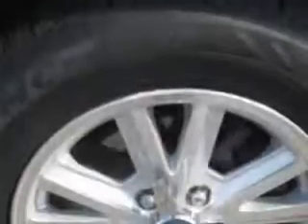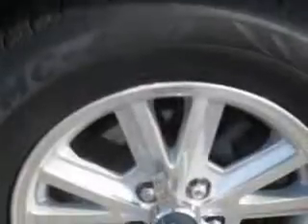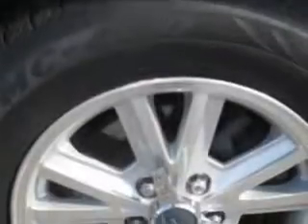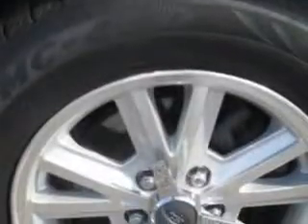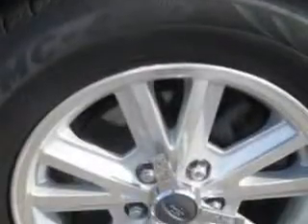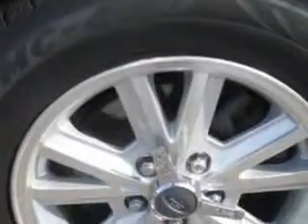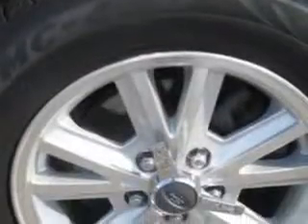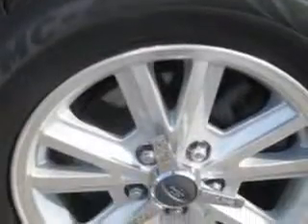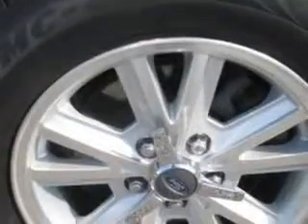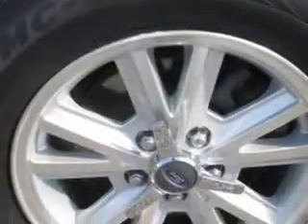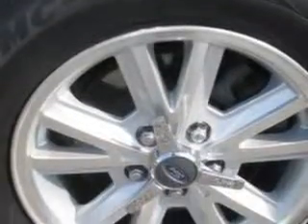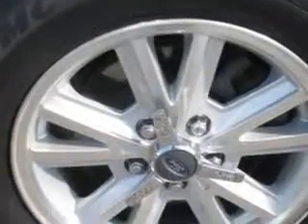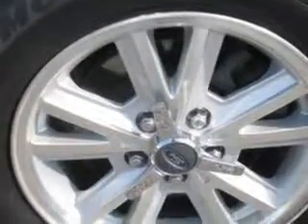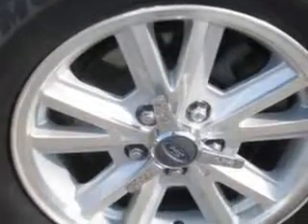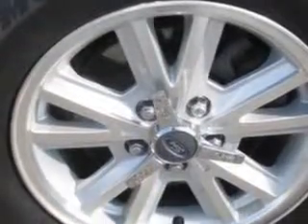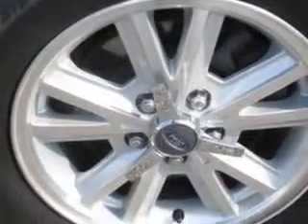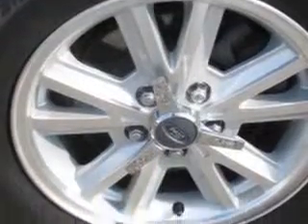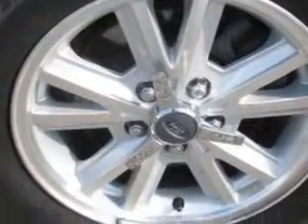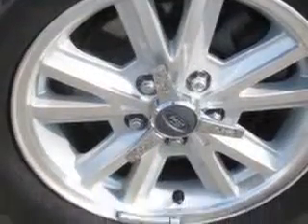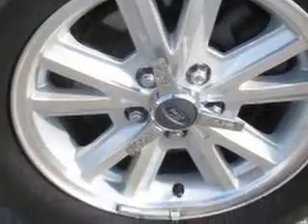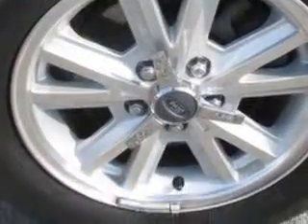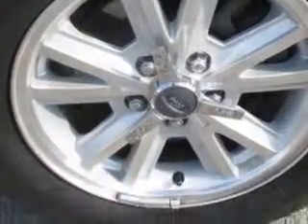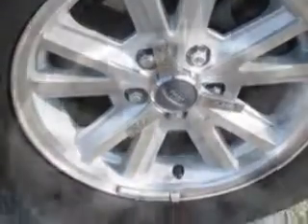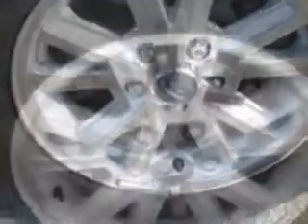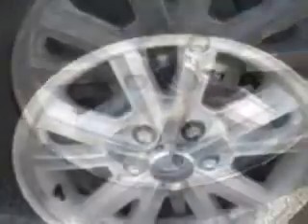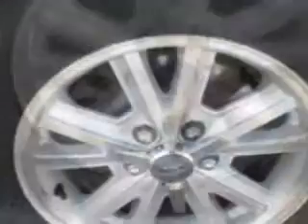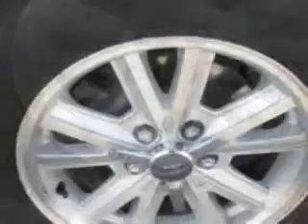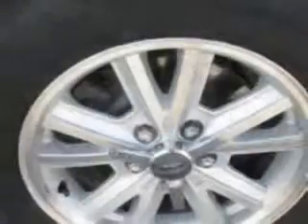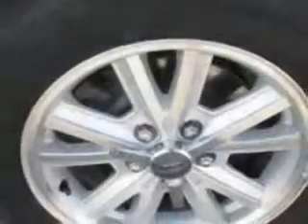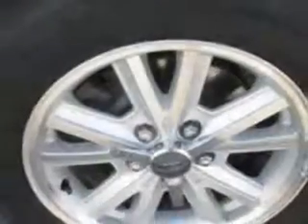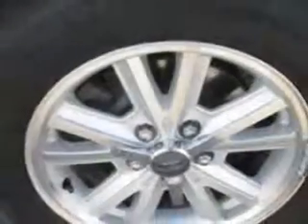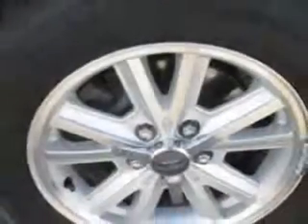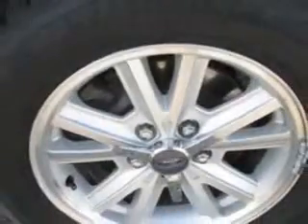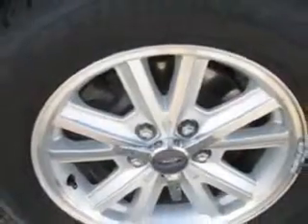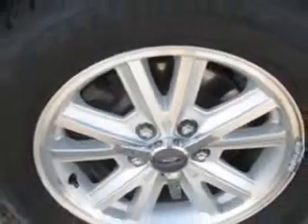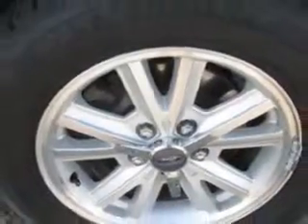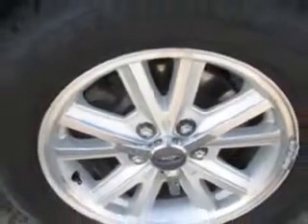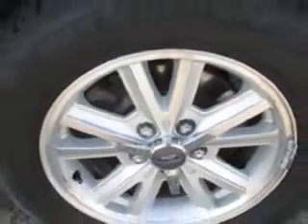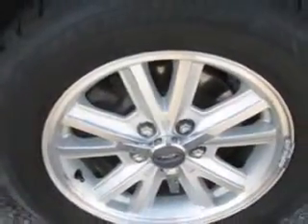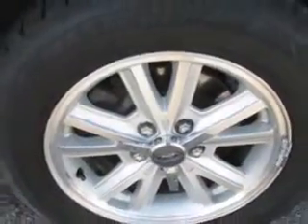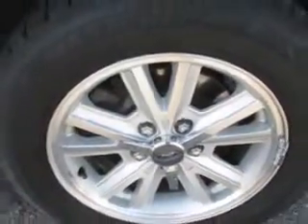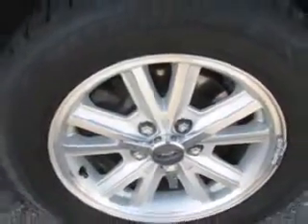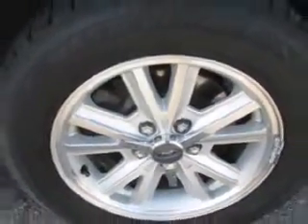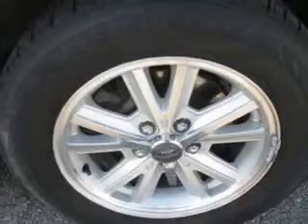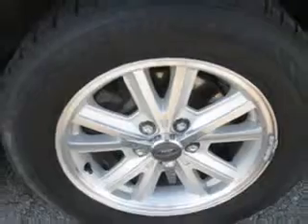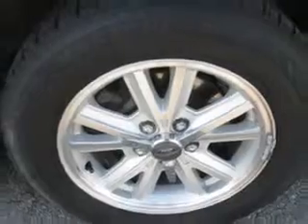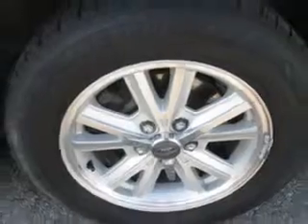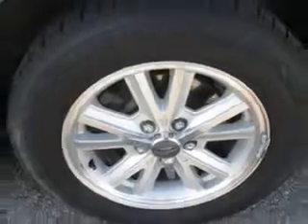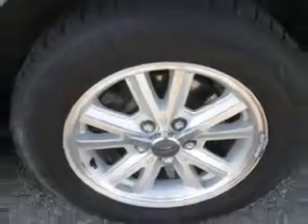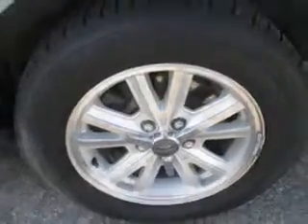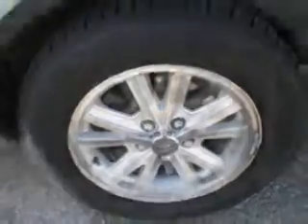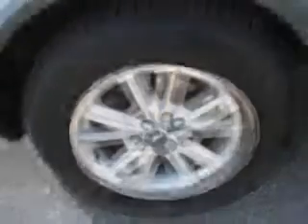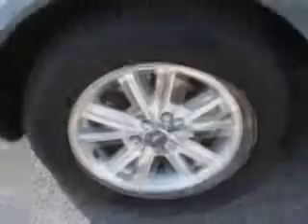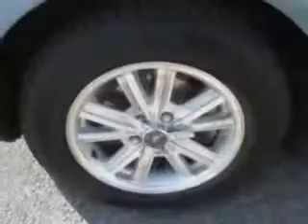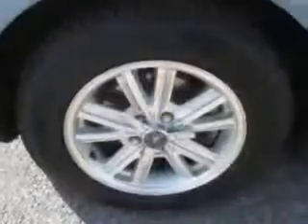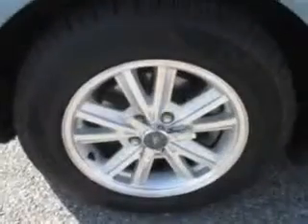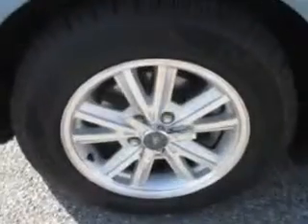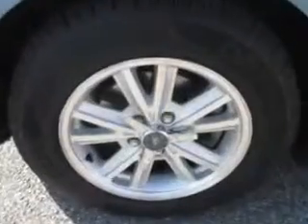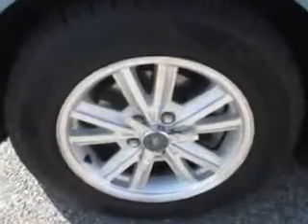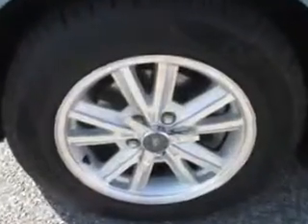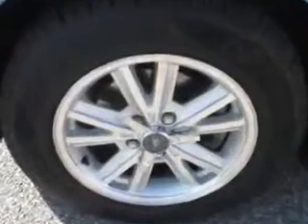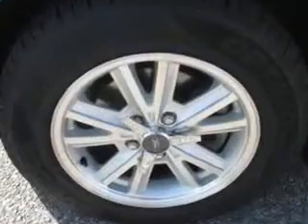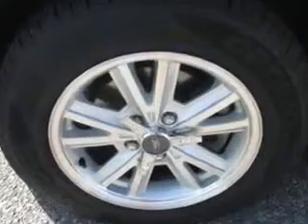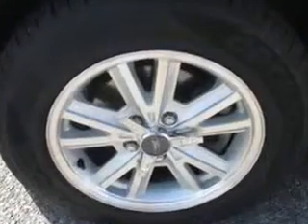Enjoy the drive and have peace of mind in this '06 Ford Mustang. See us at Patriot Westside Pre-Owned Superstore today.